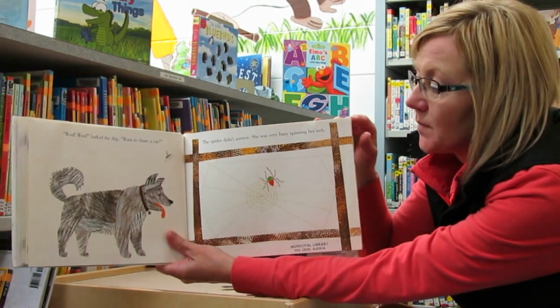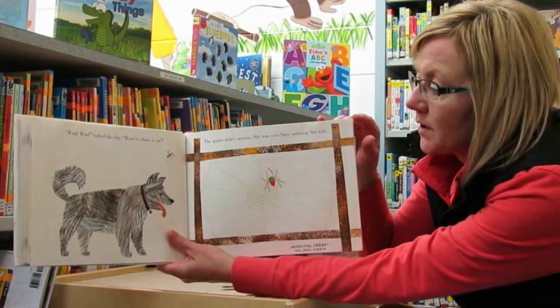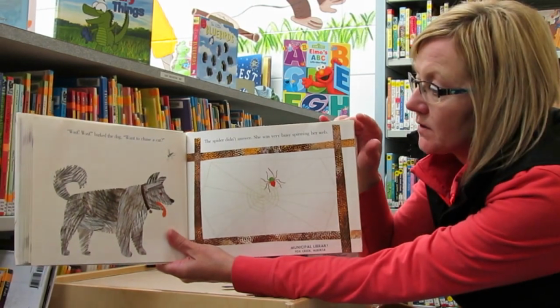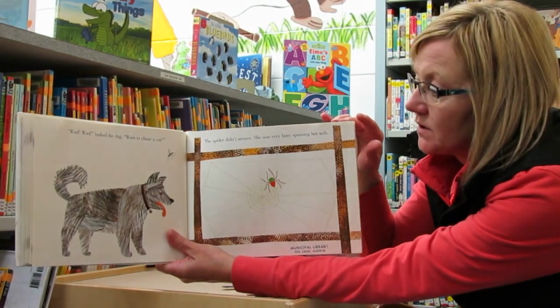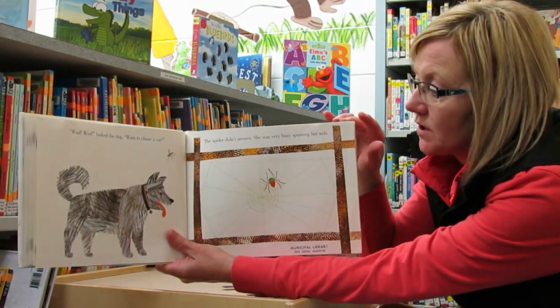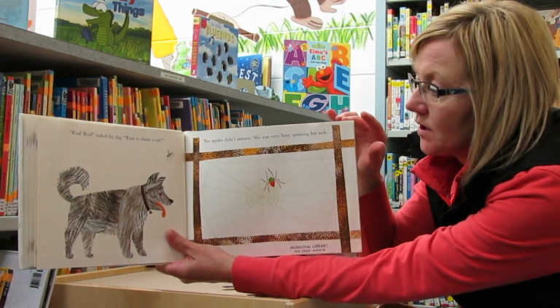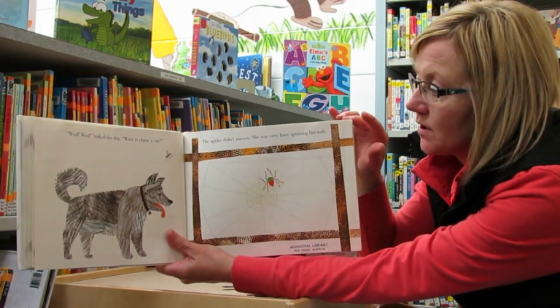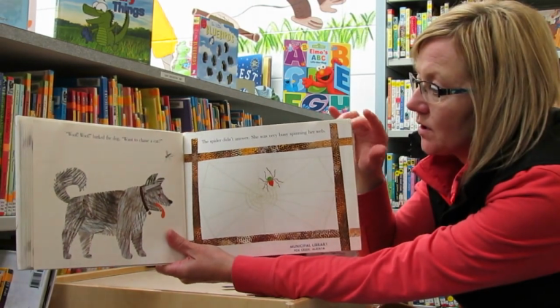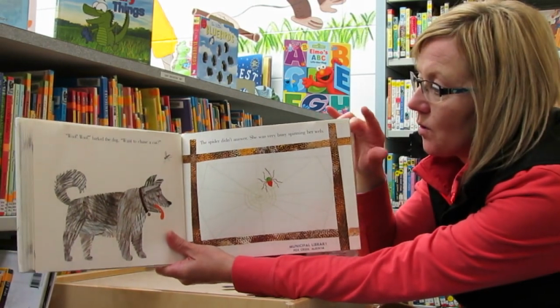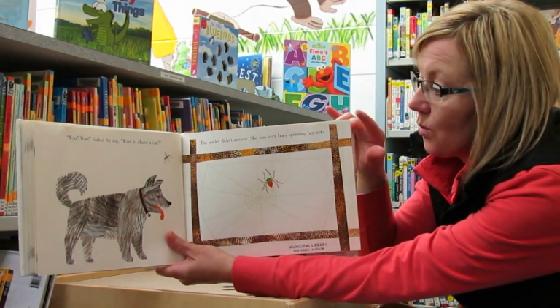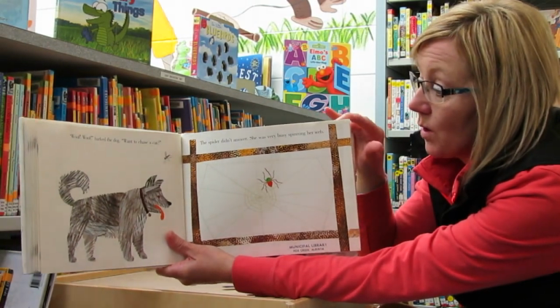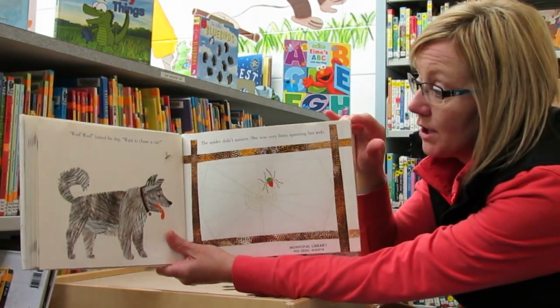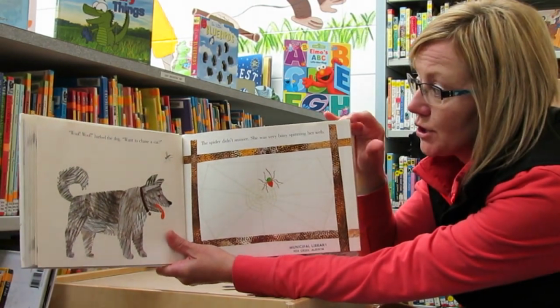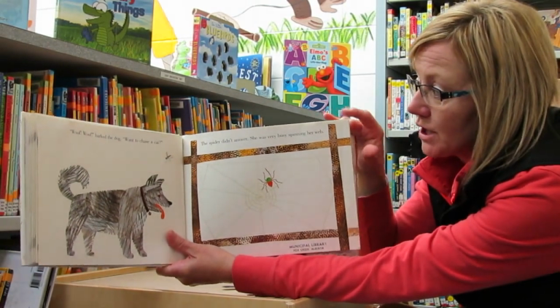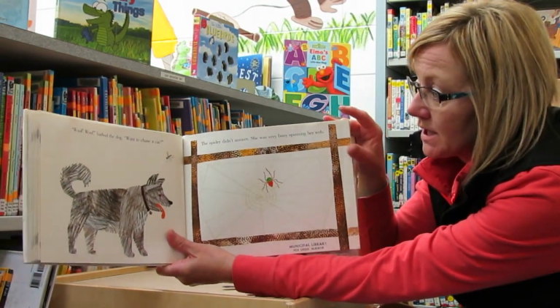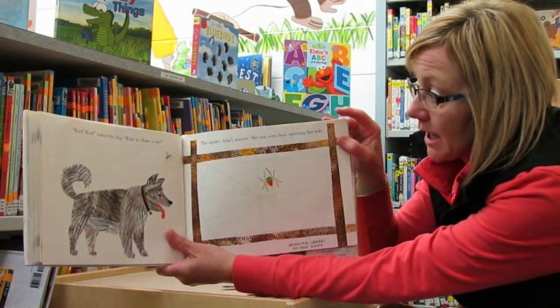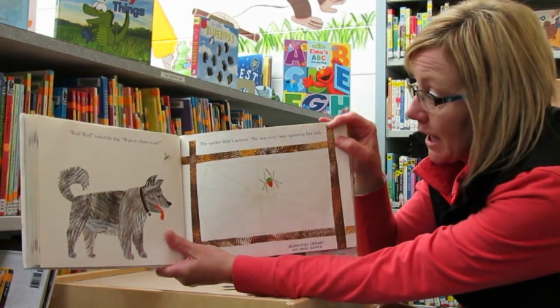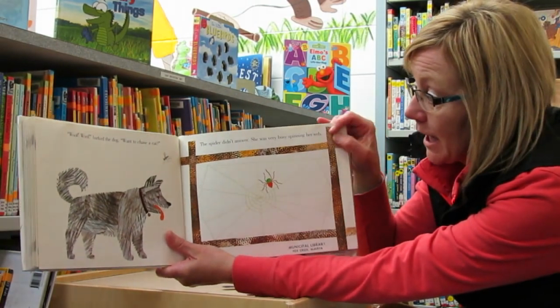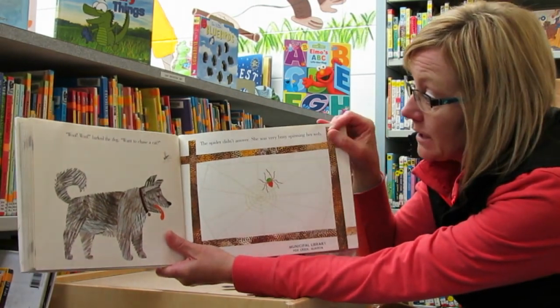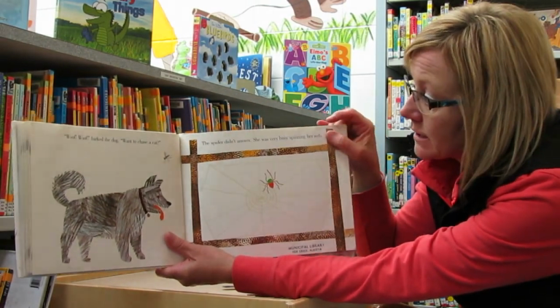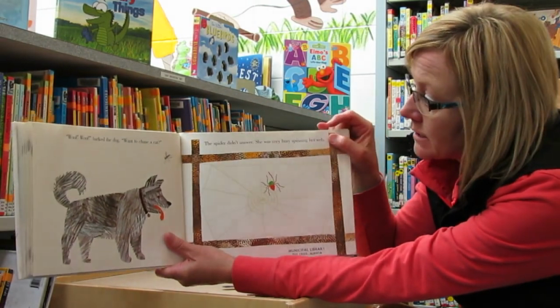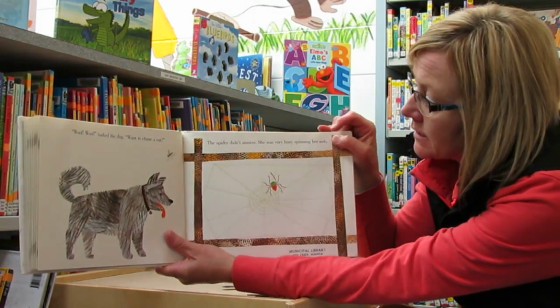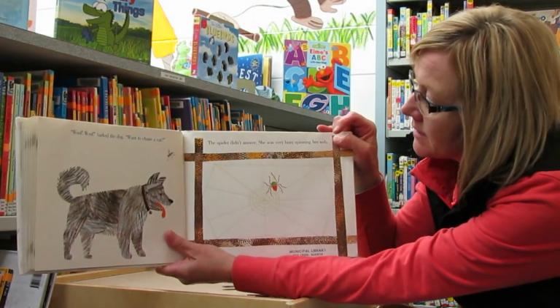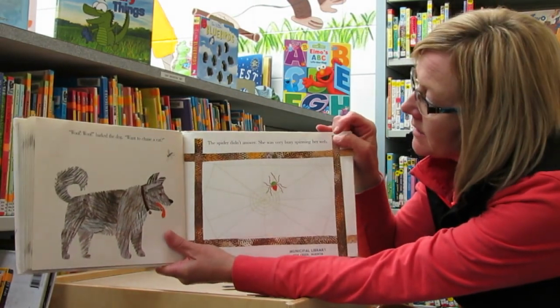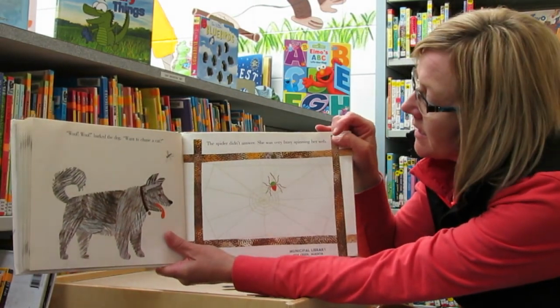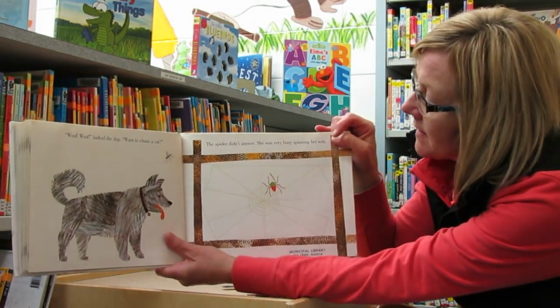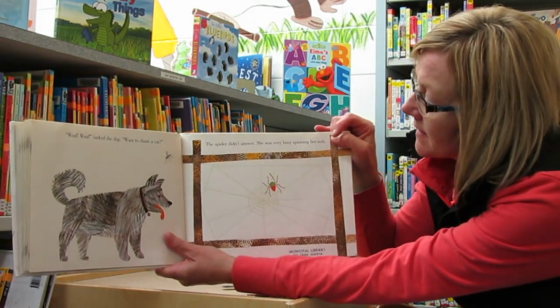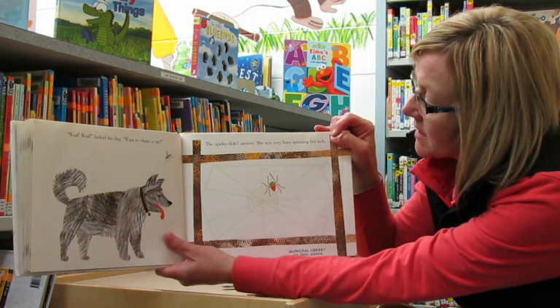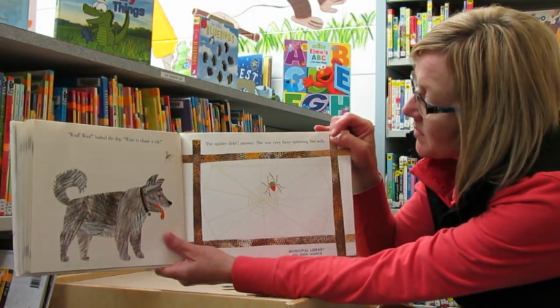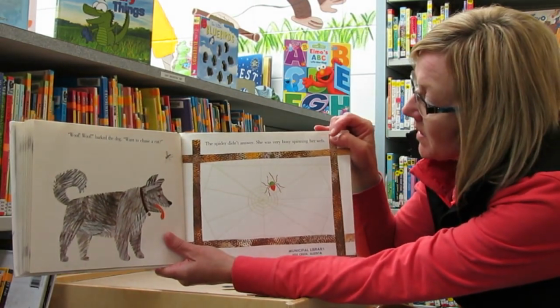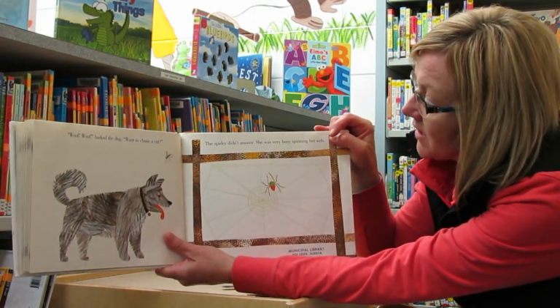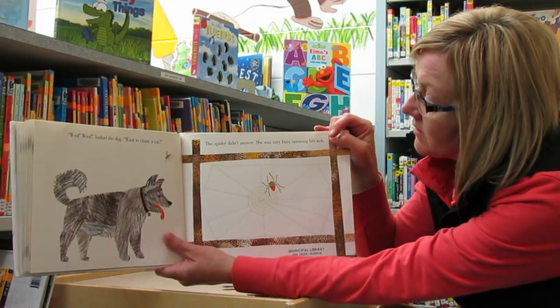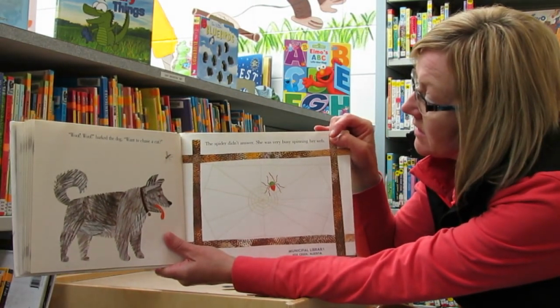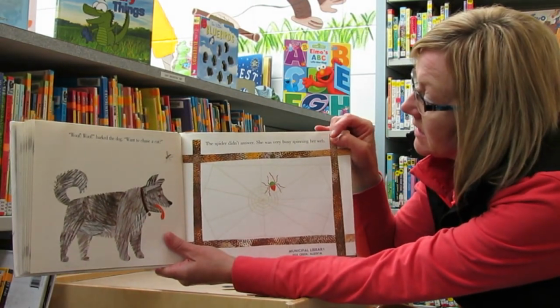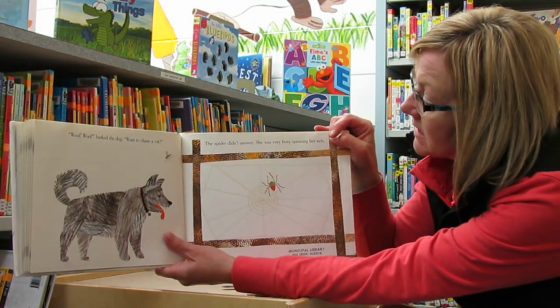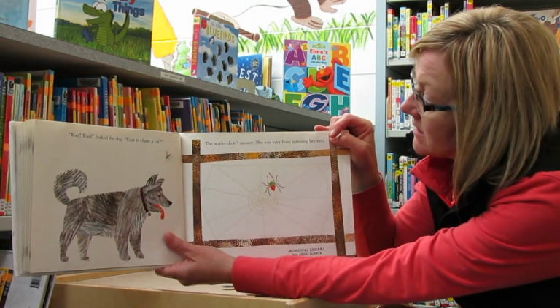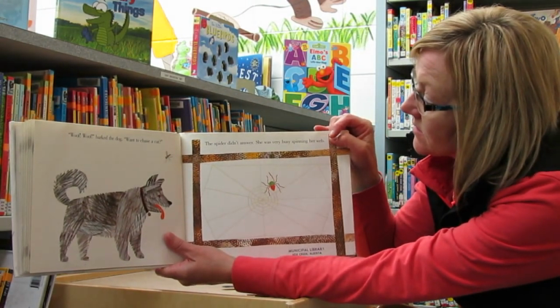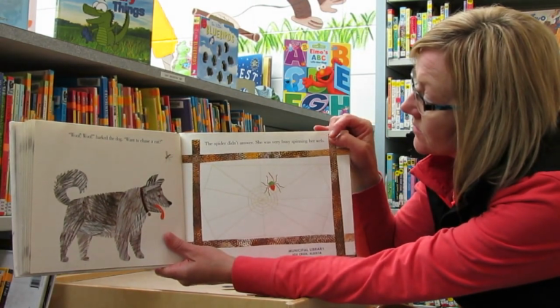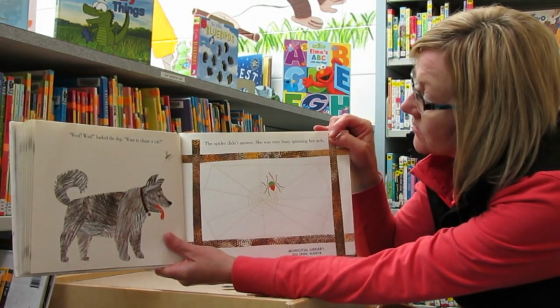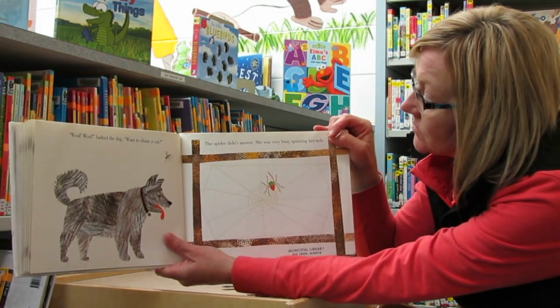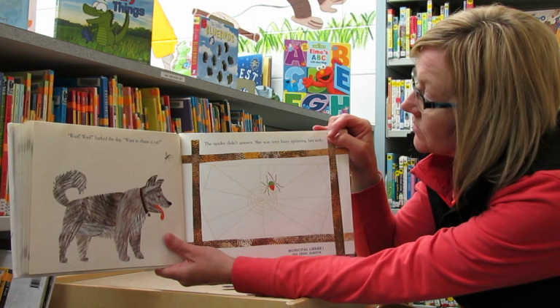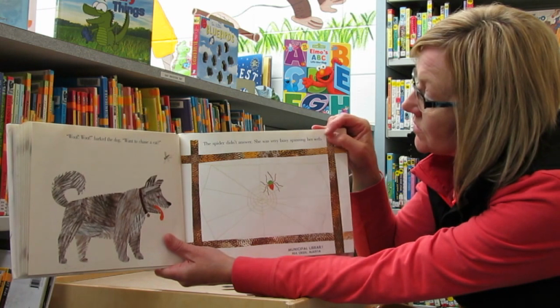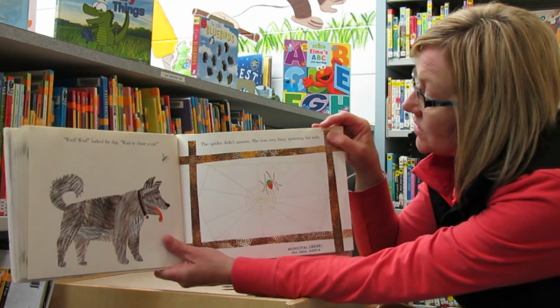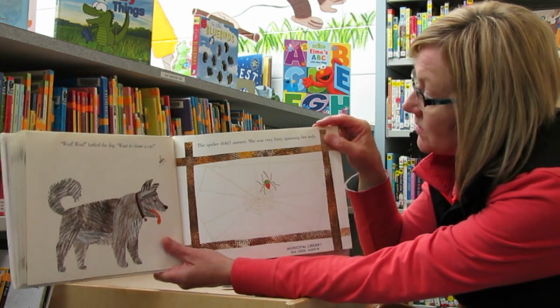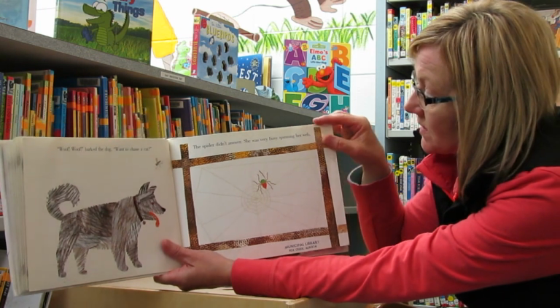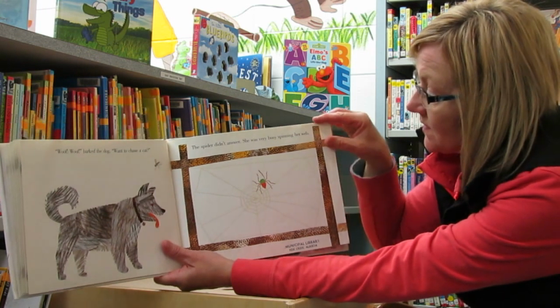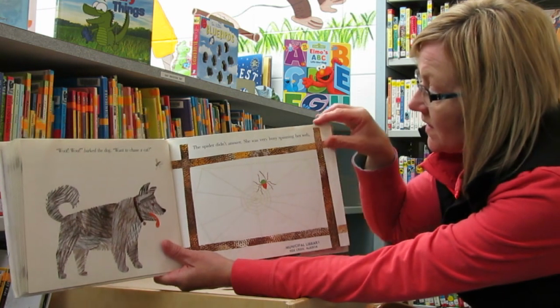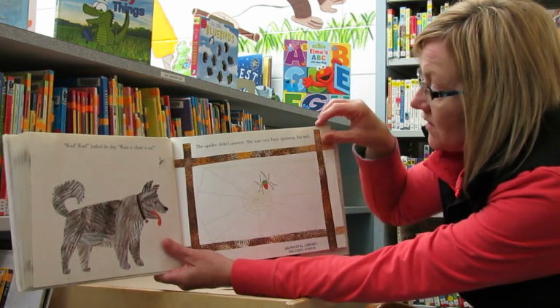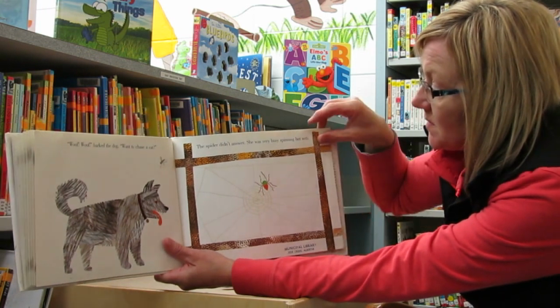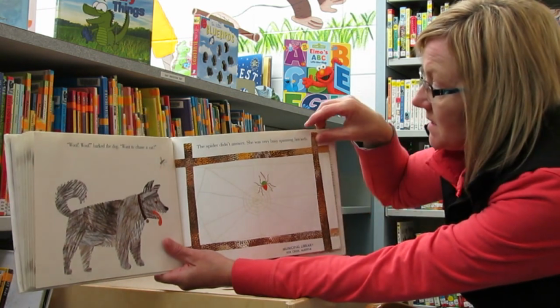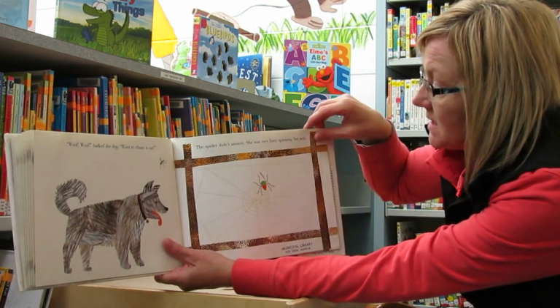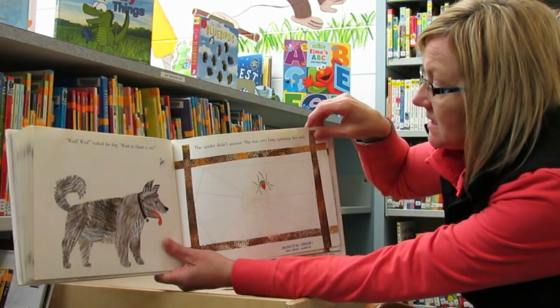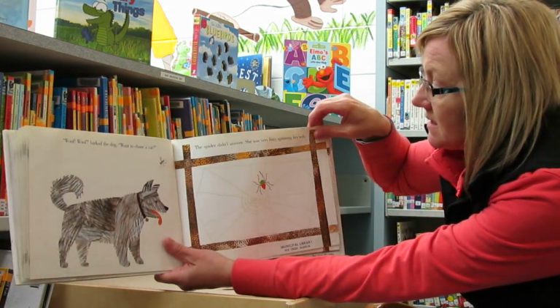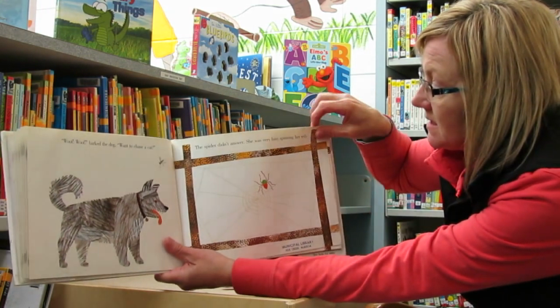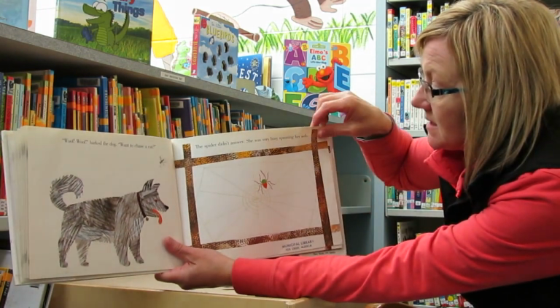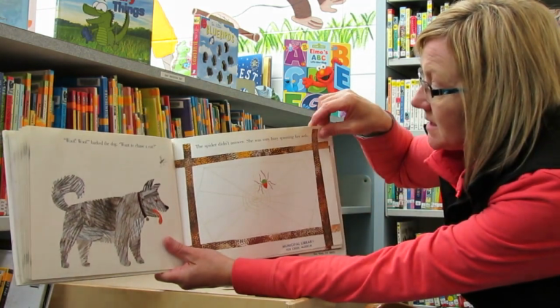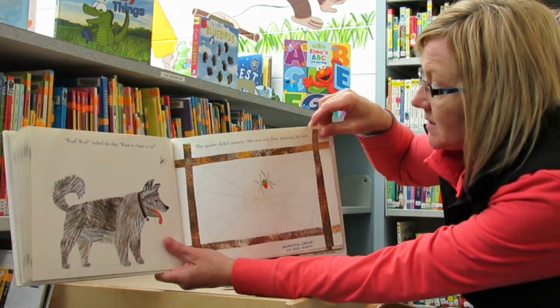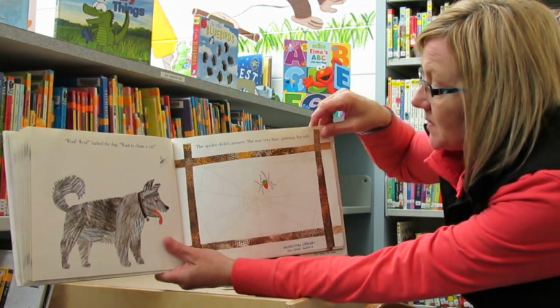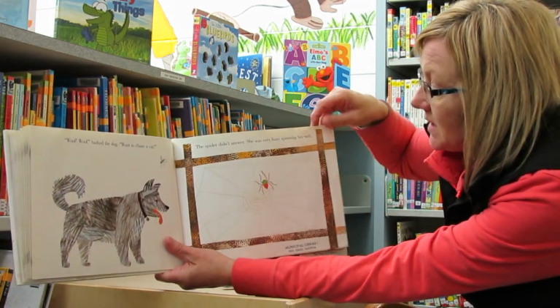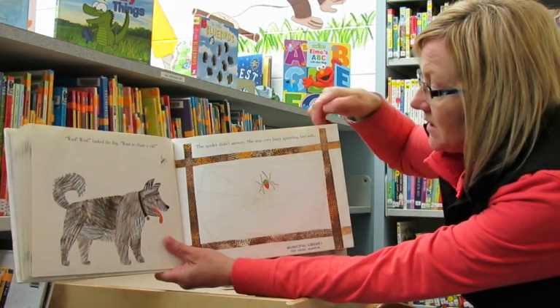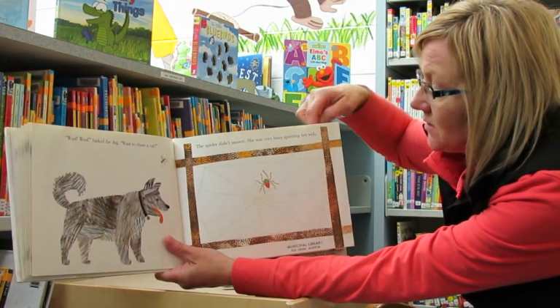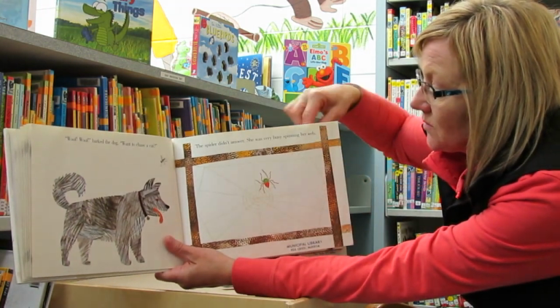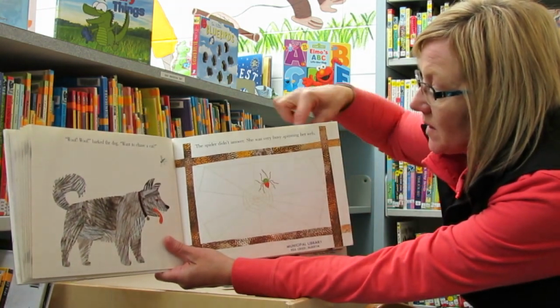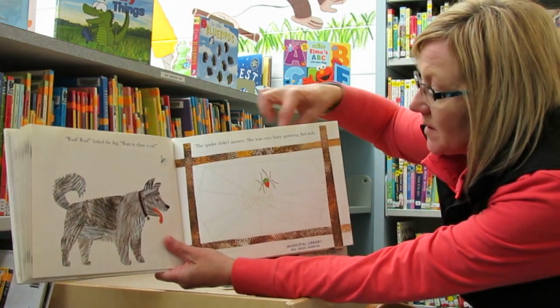Woof, woof, barked the dog. Want to chase a cat? The spider didn't answer. She was very busy spinning her web.